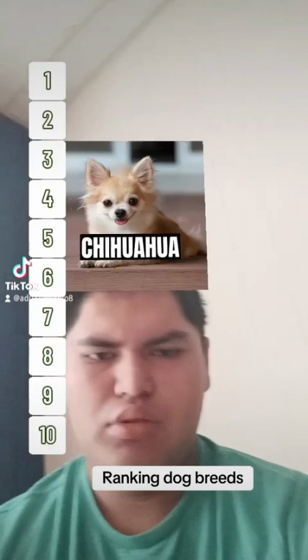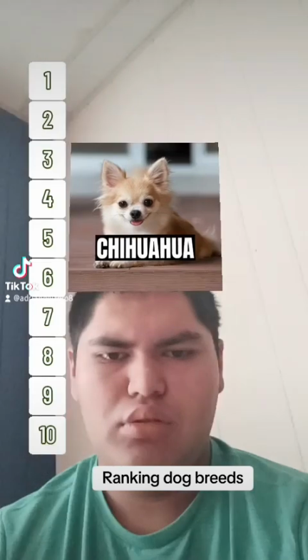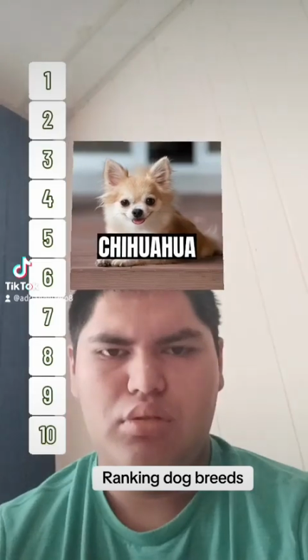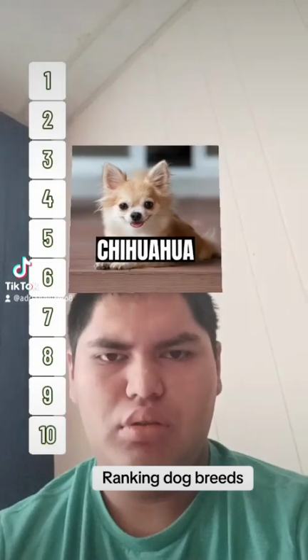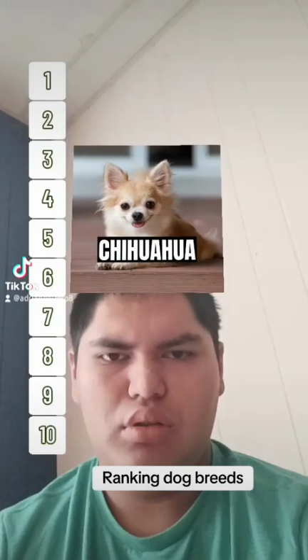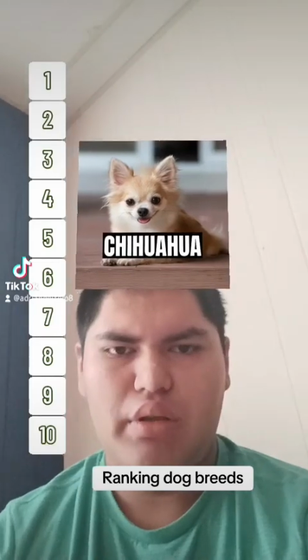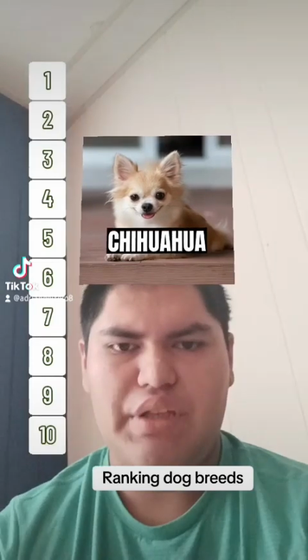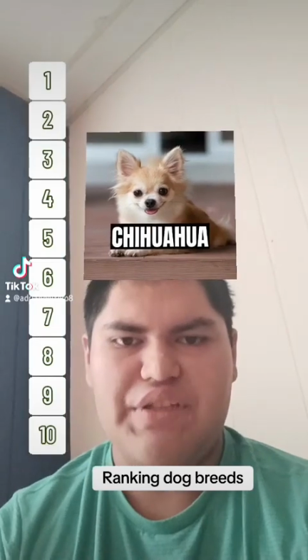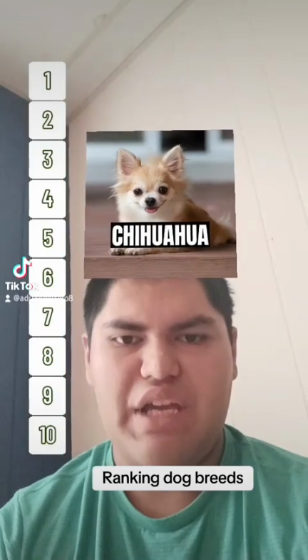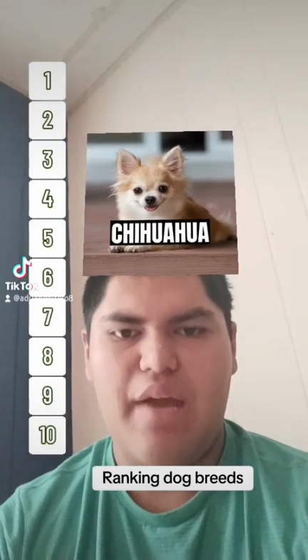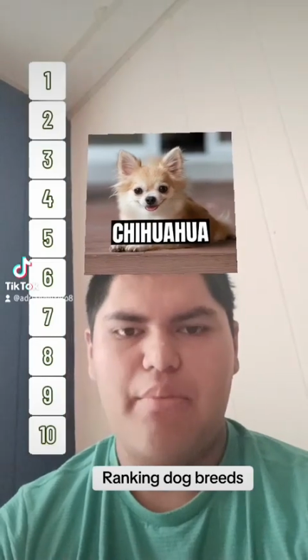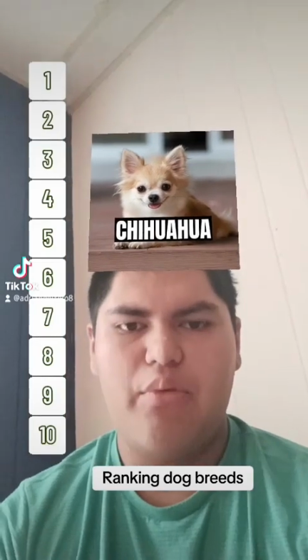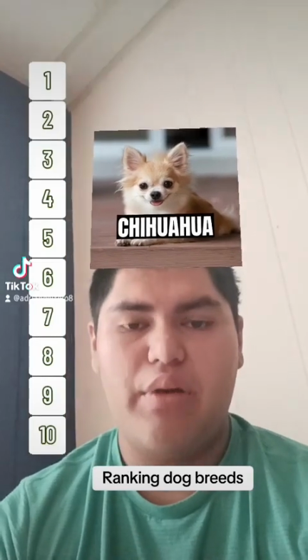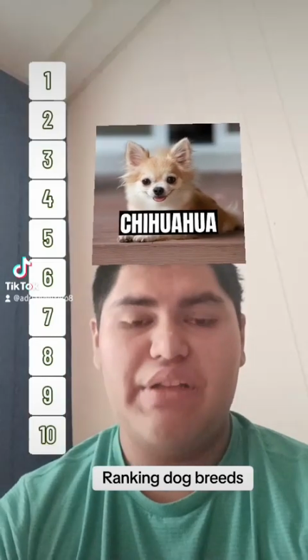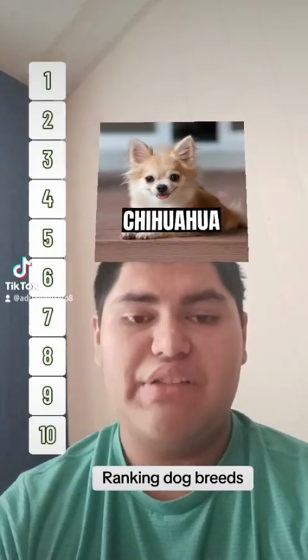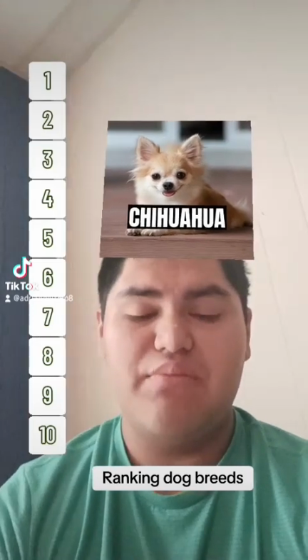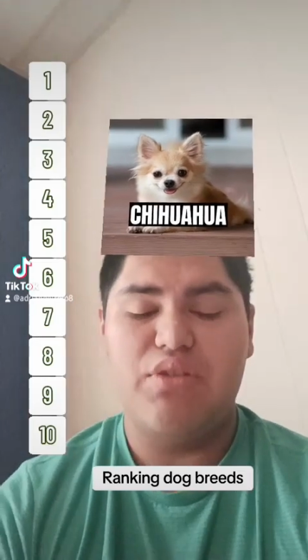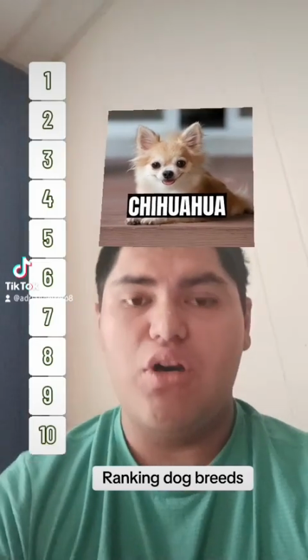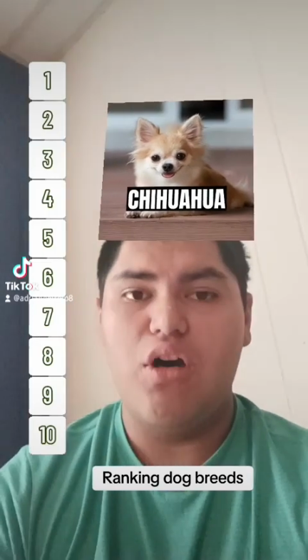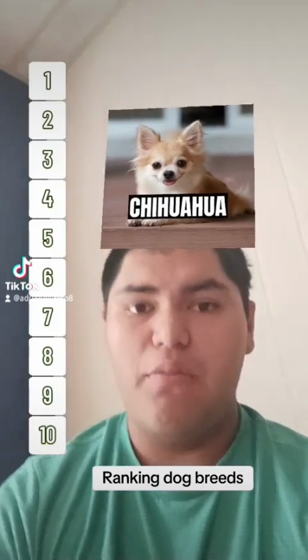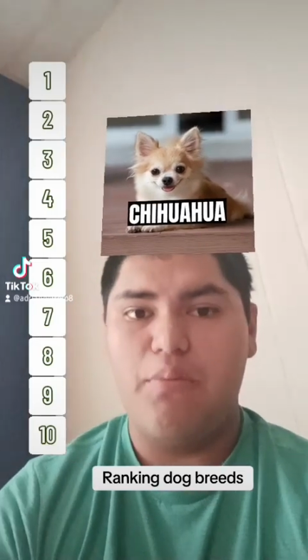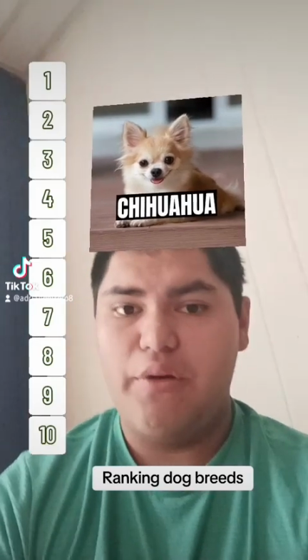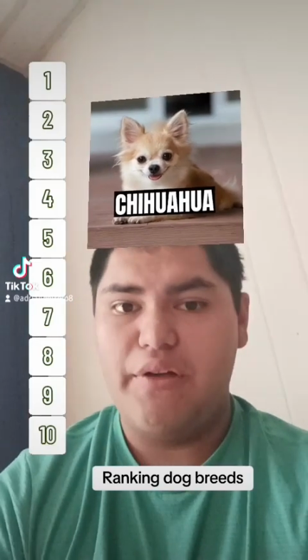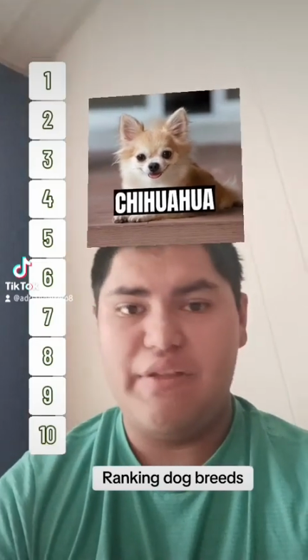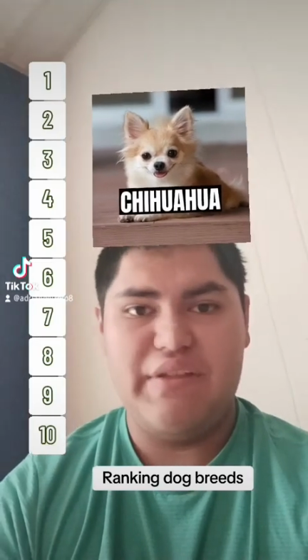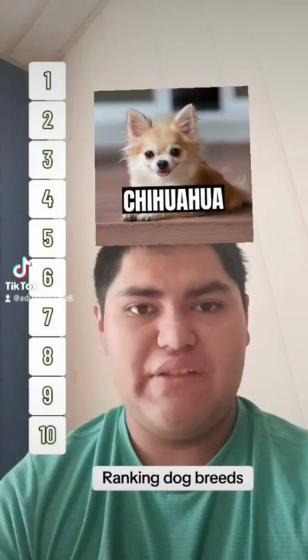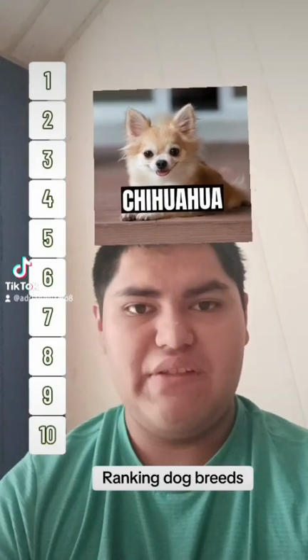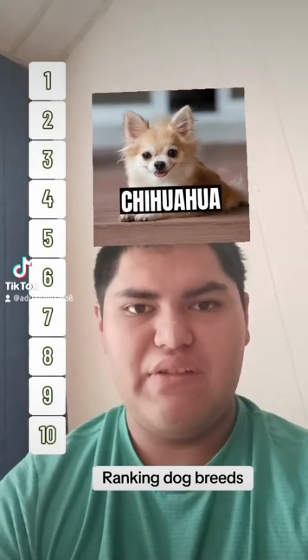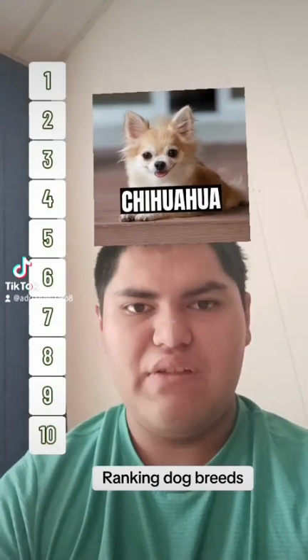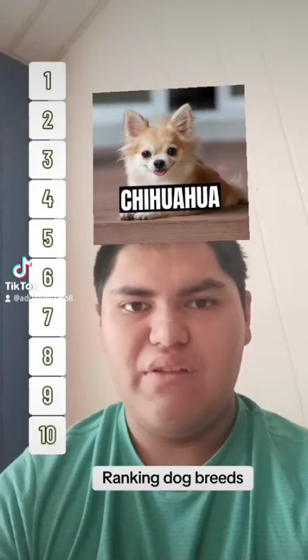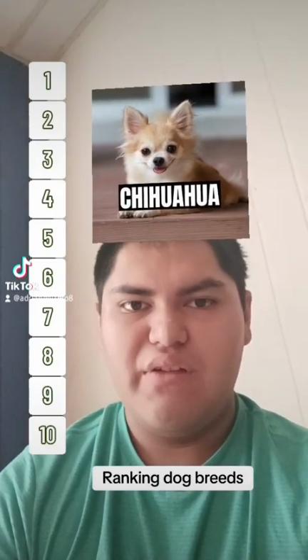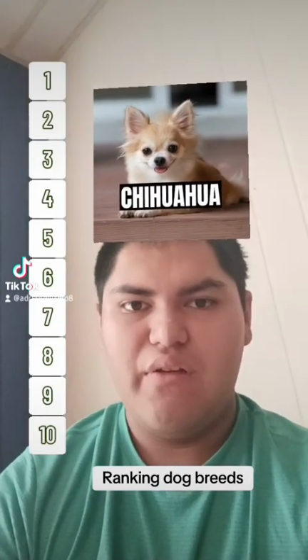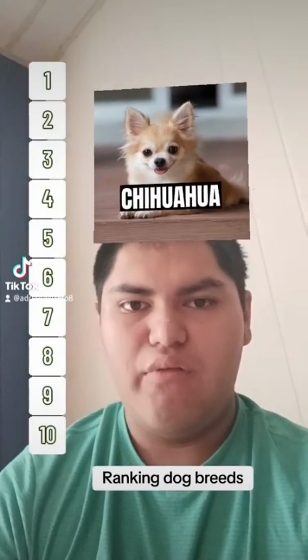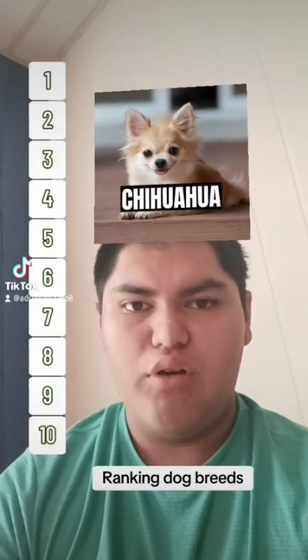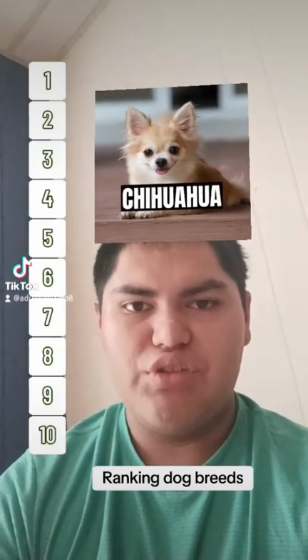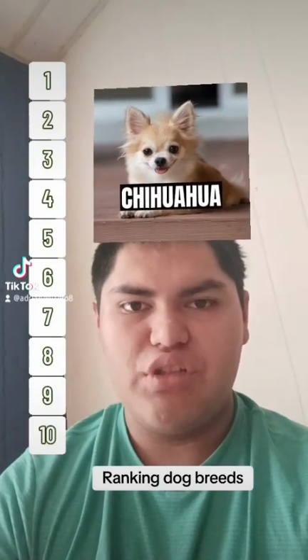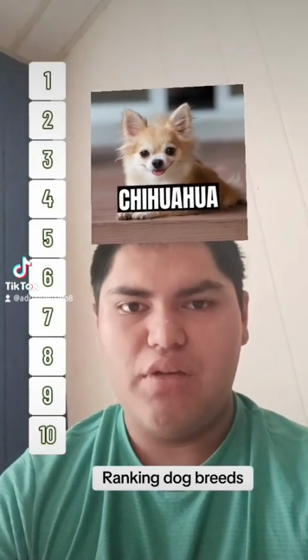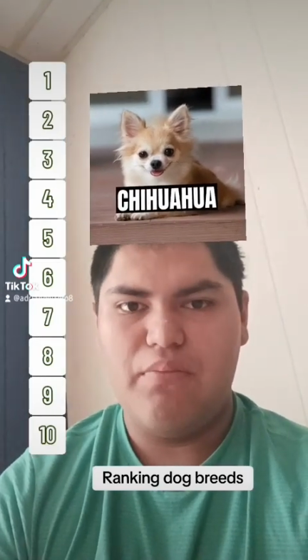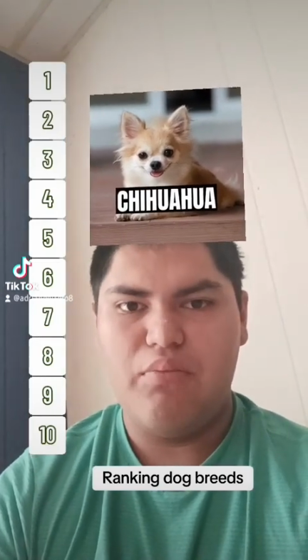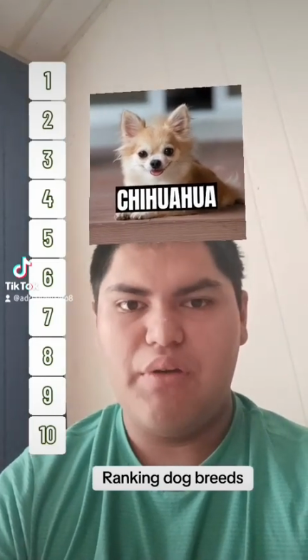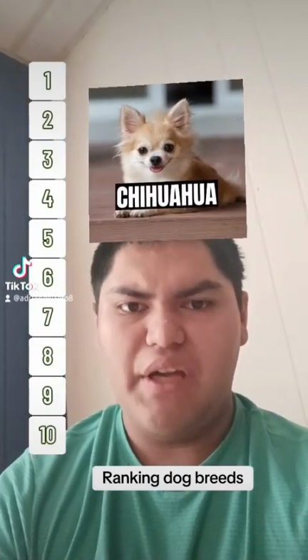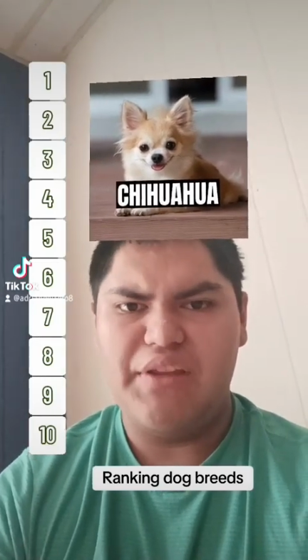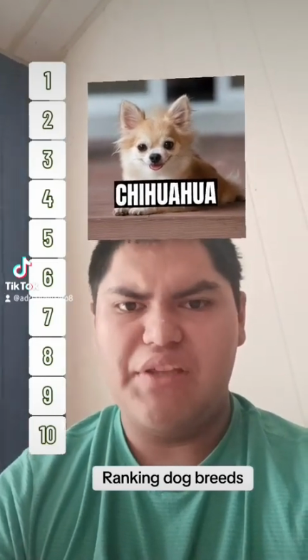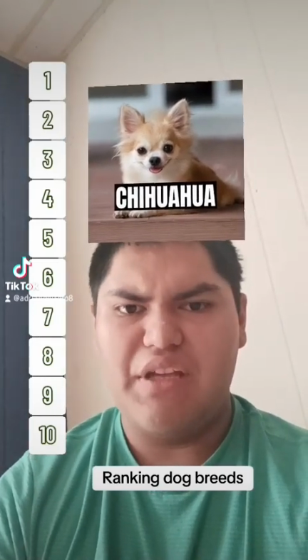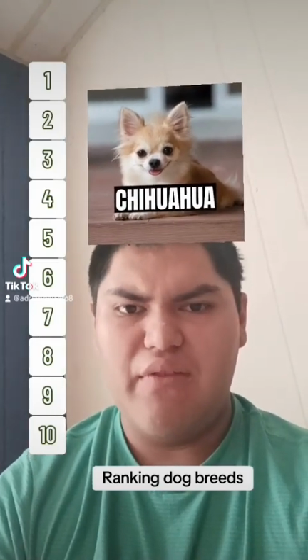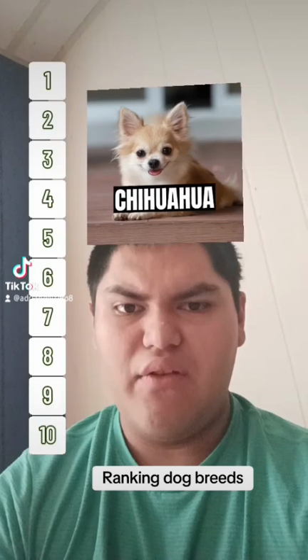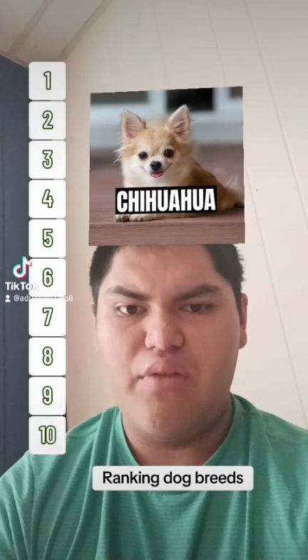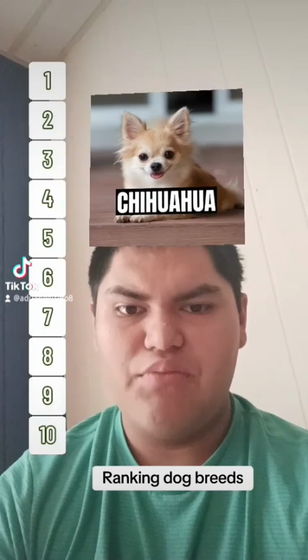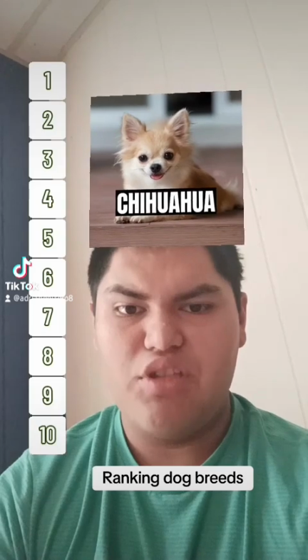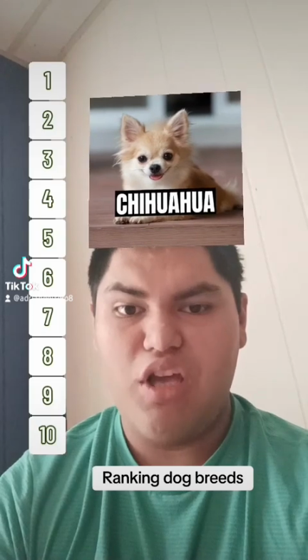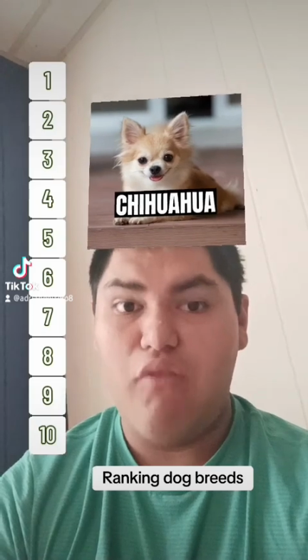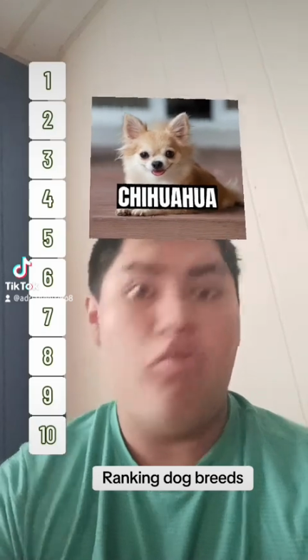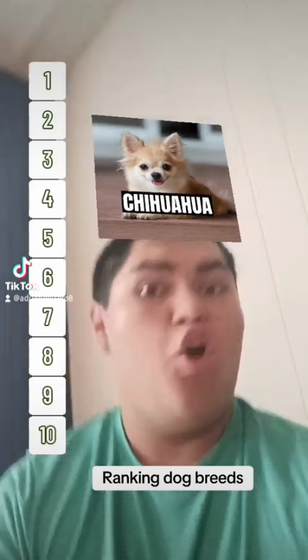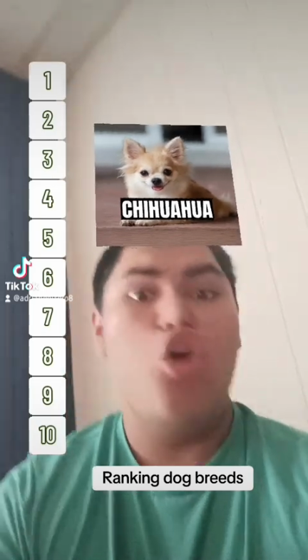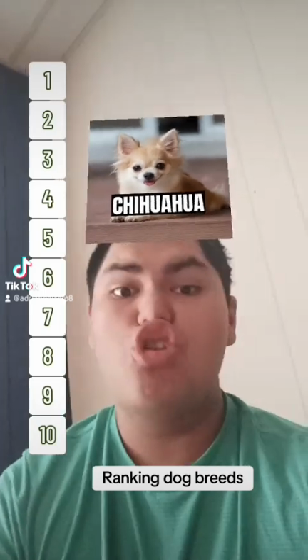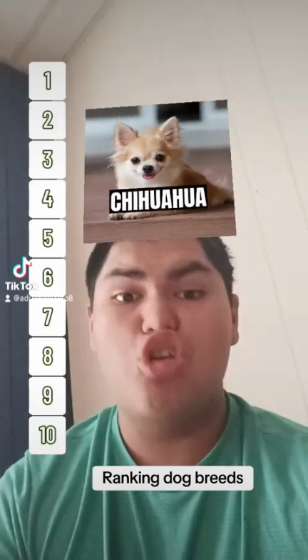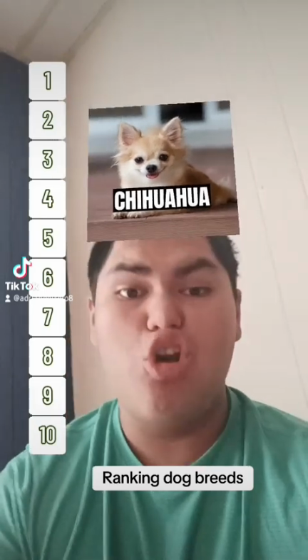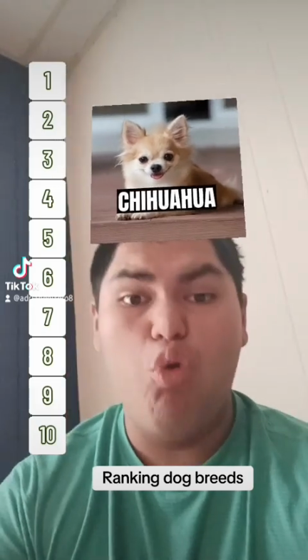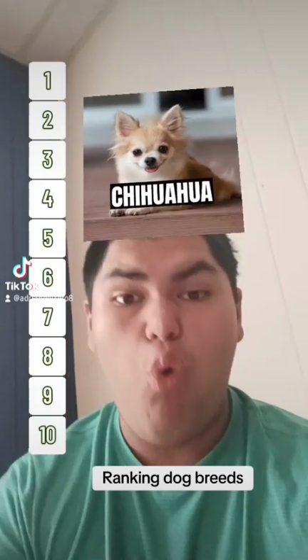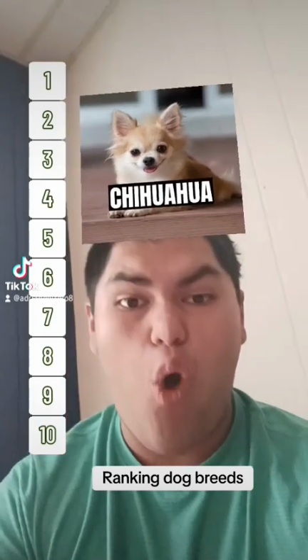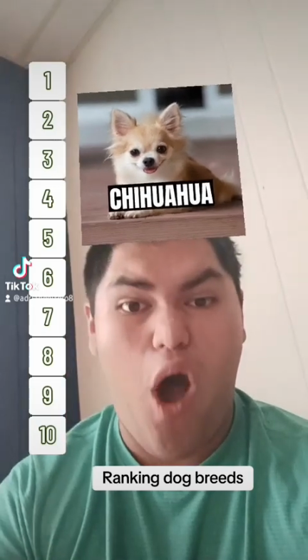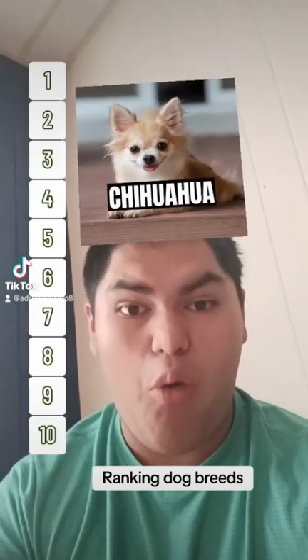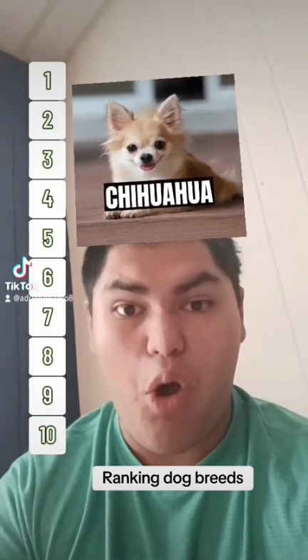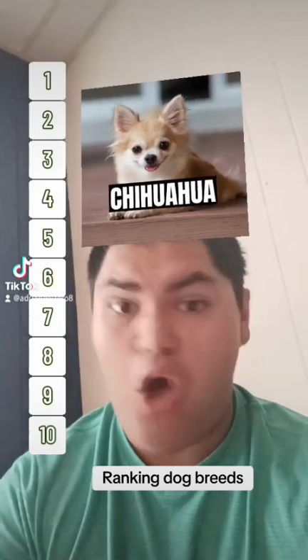It's time to rank some dog breeds. First up, we got the devil himself — the Chihuahua.